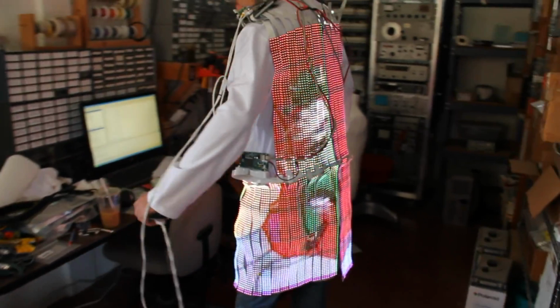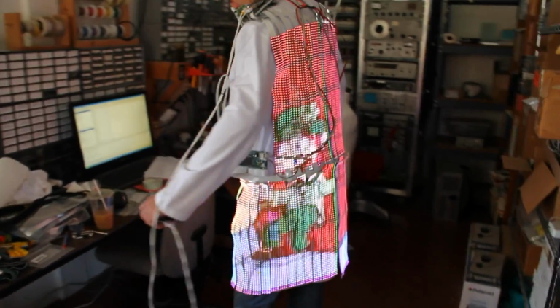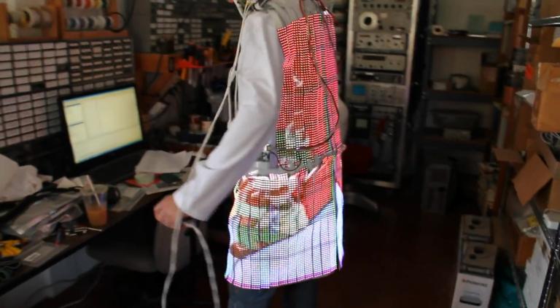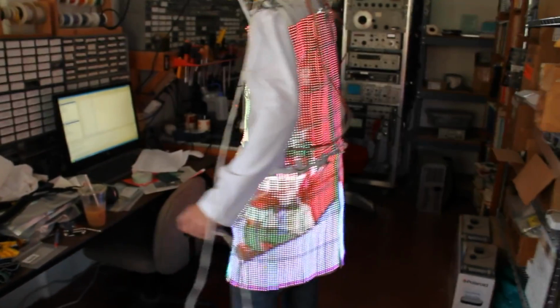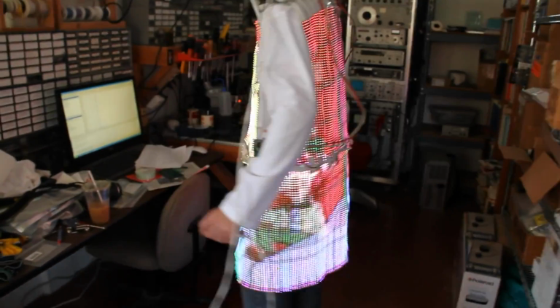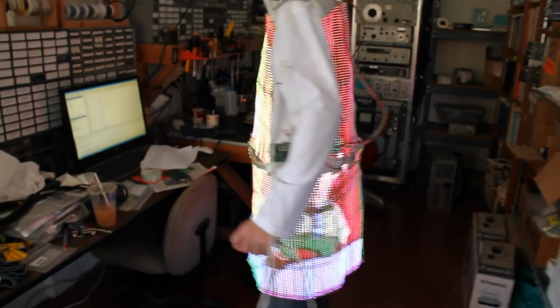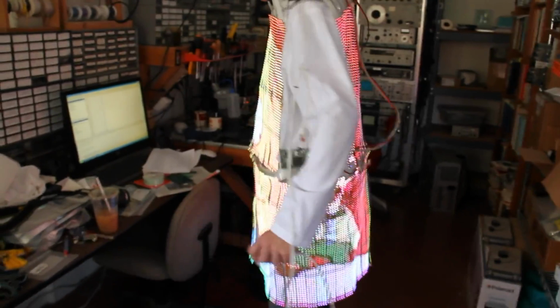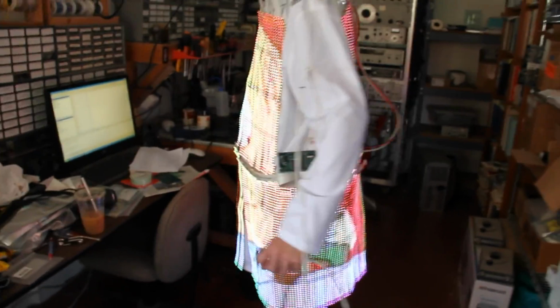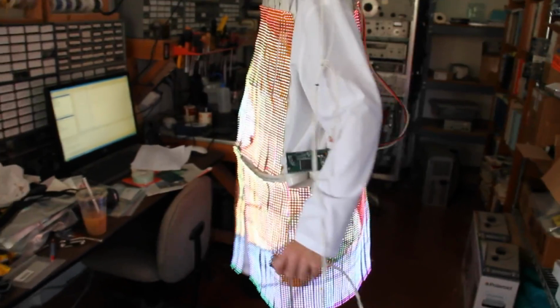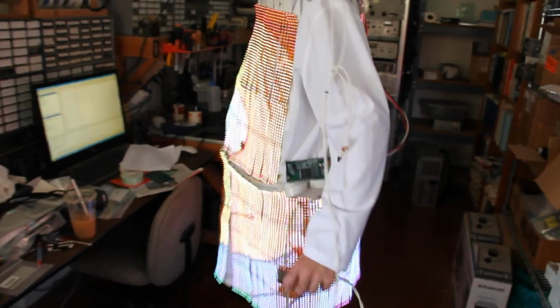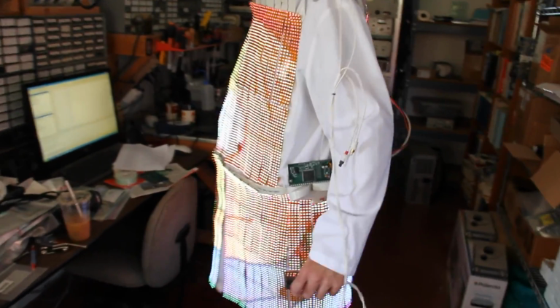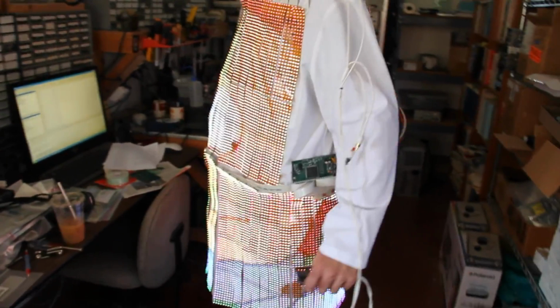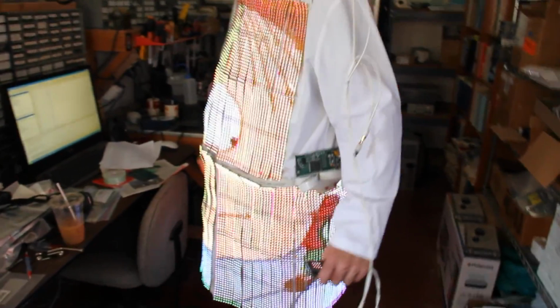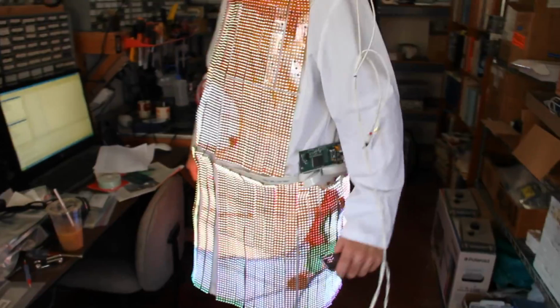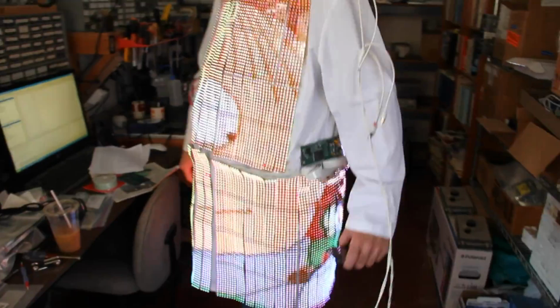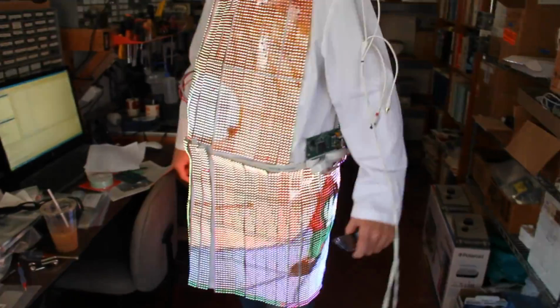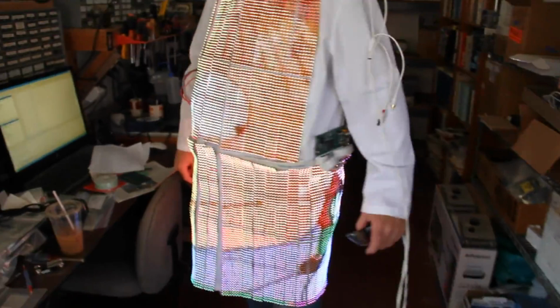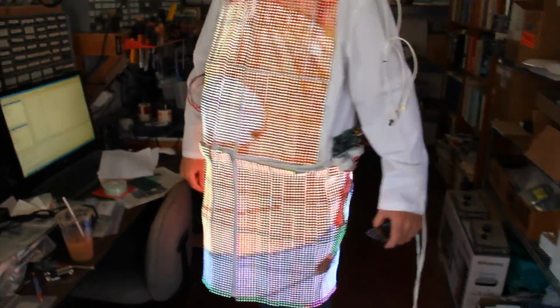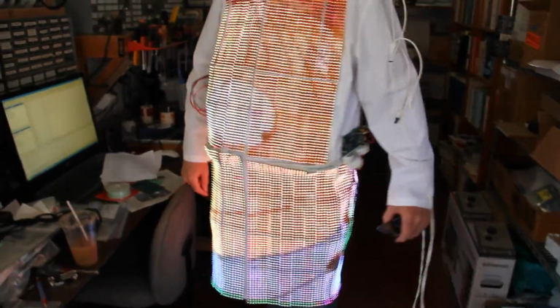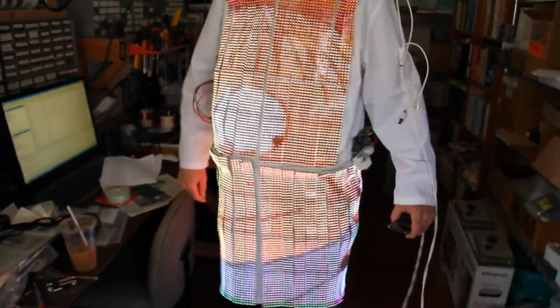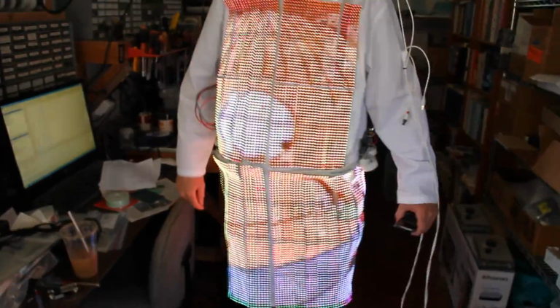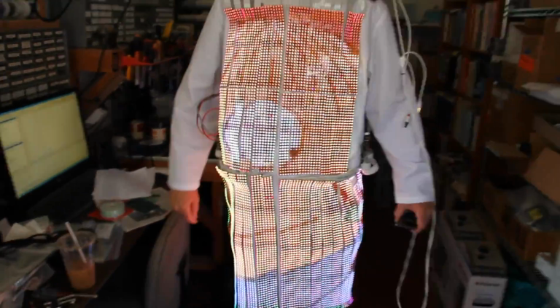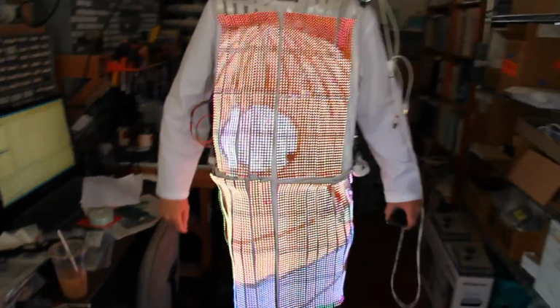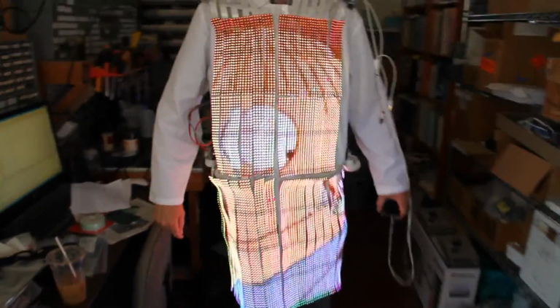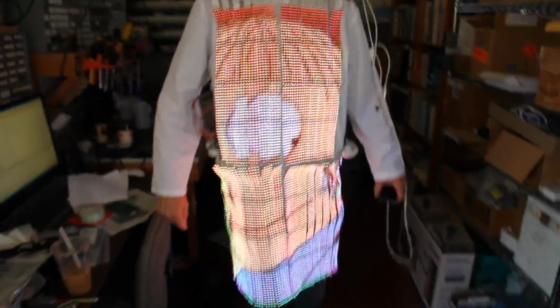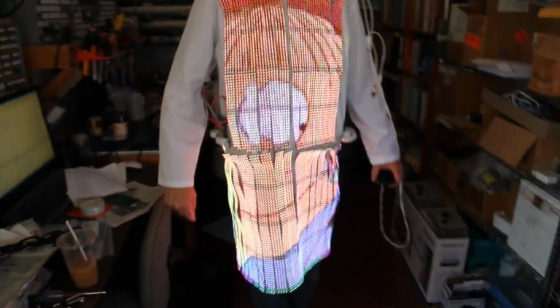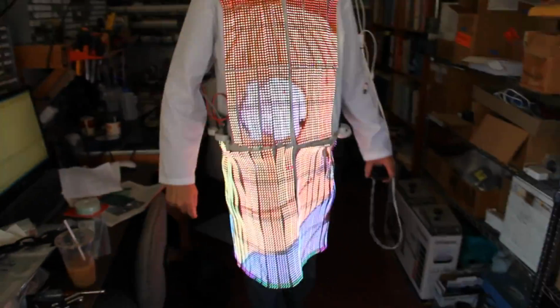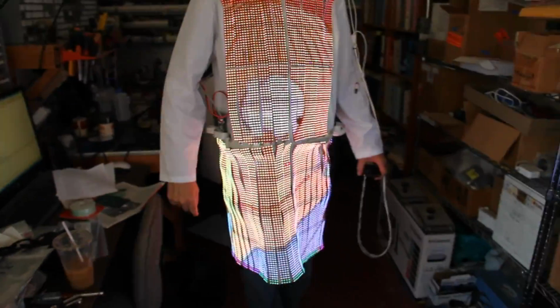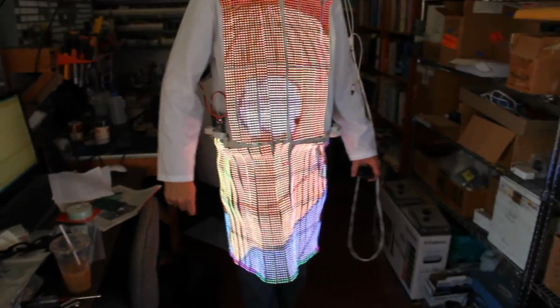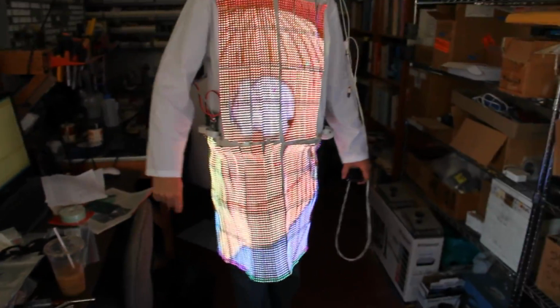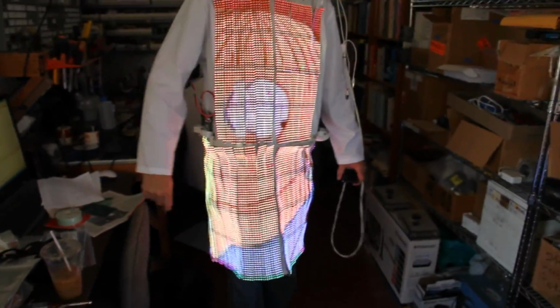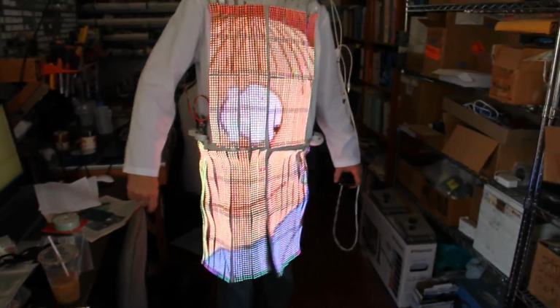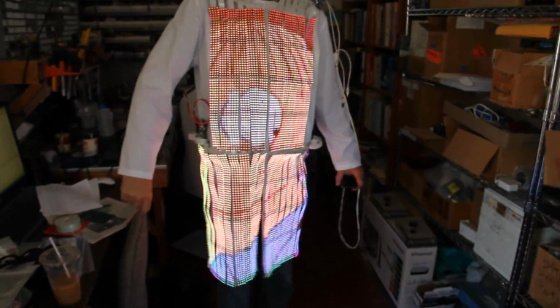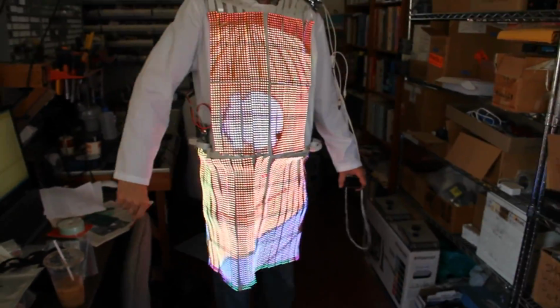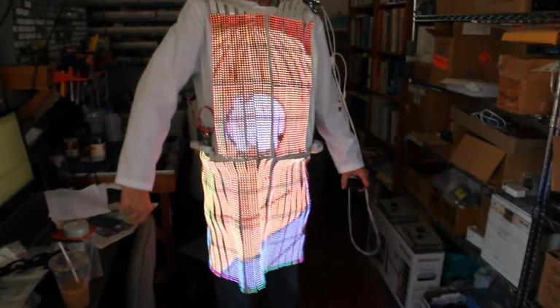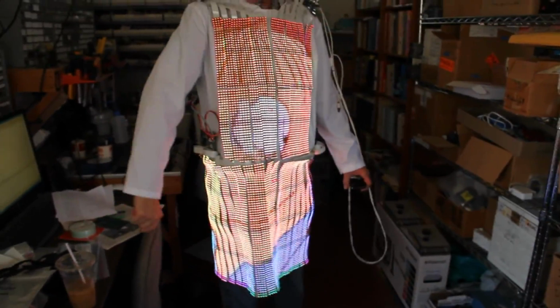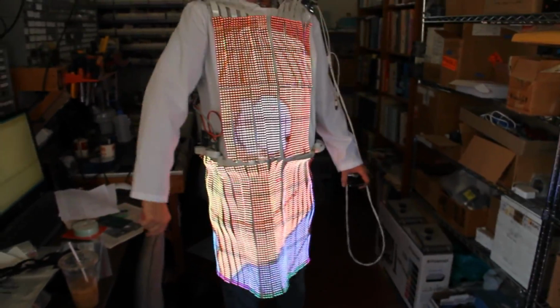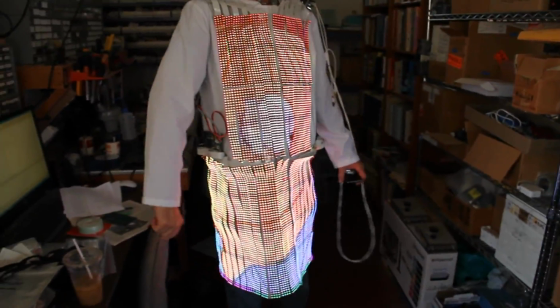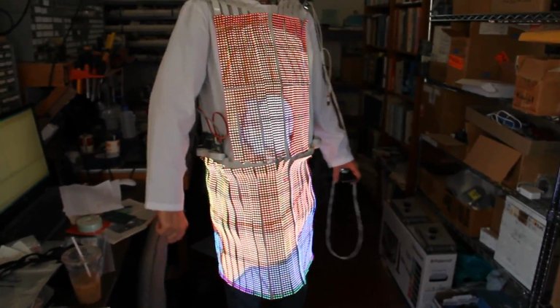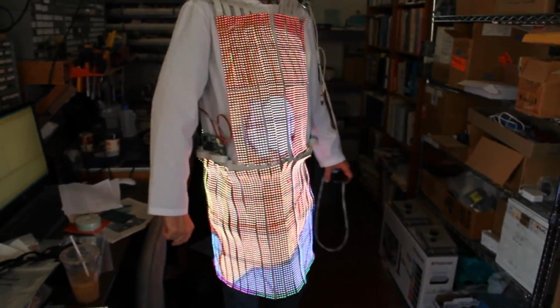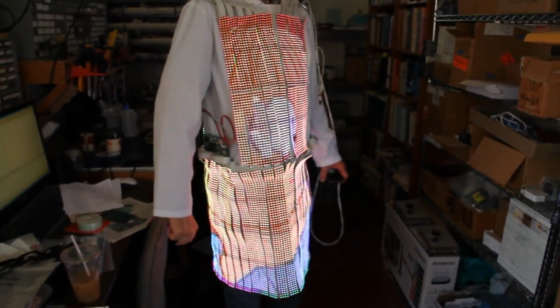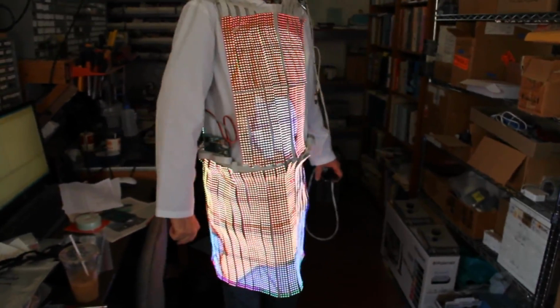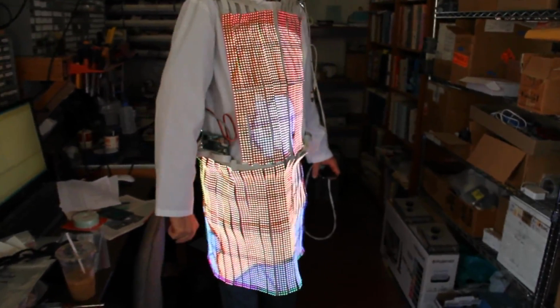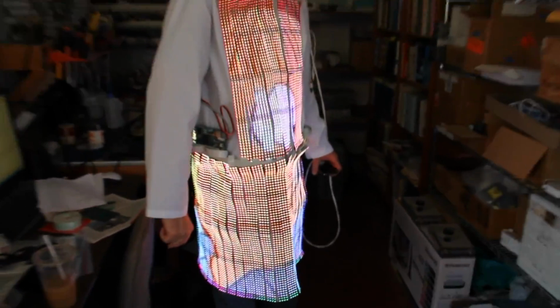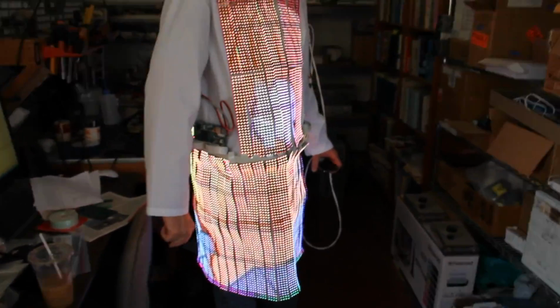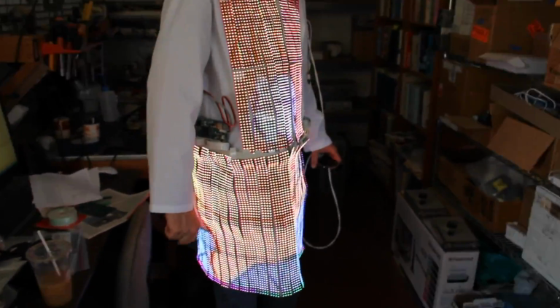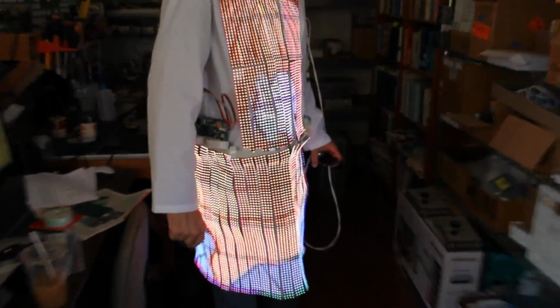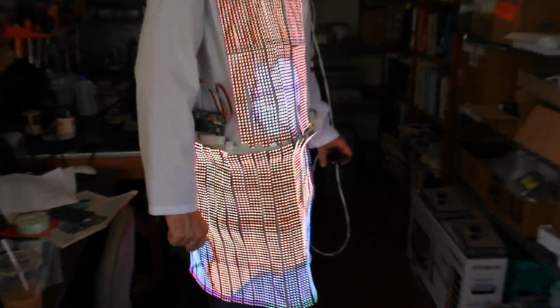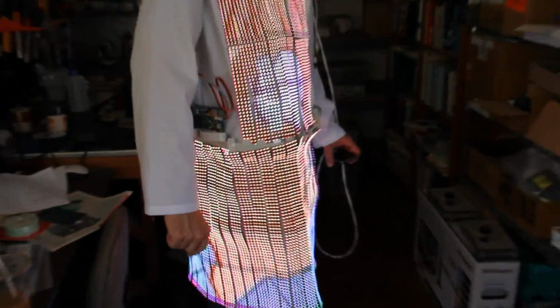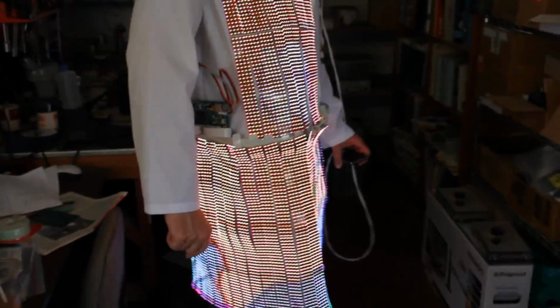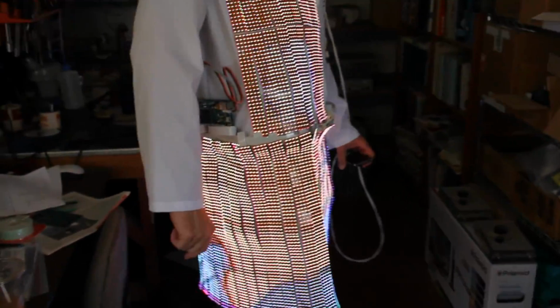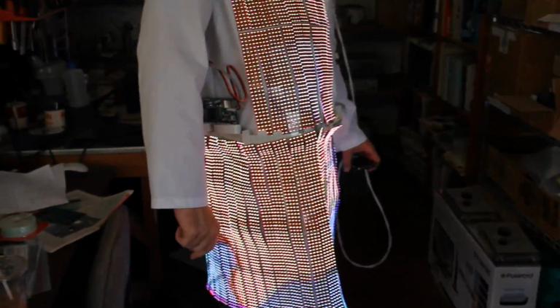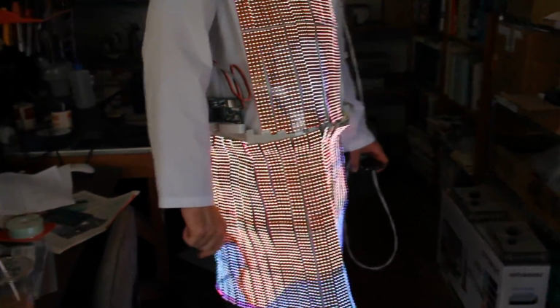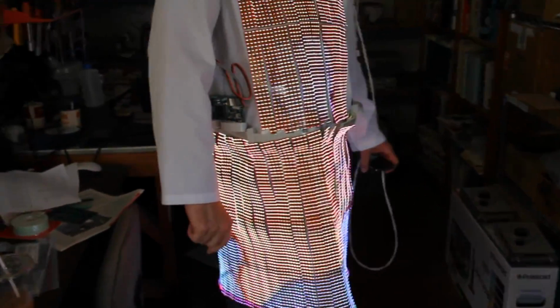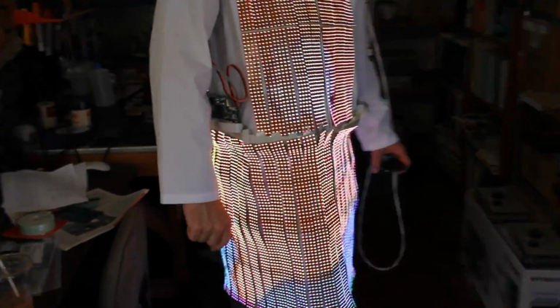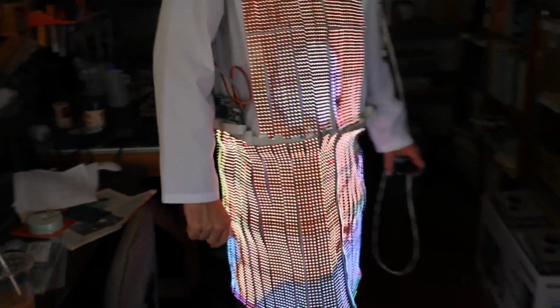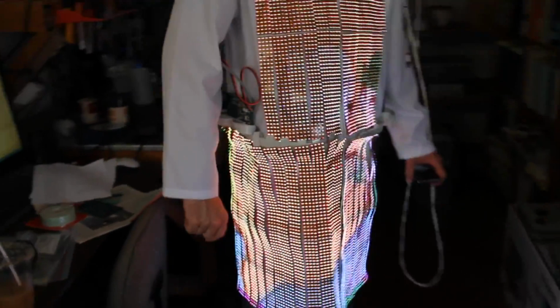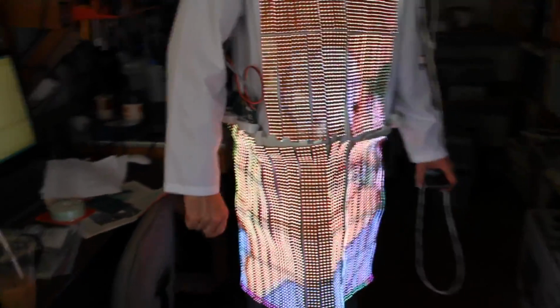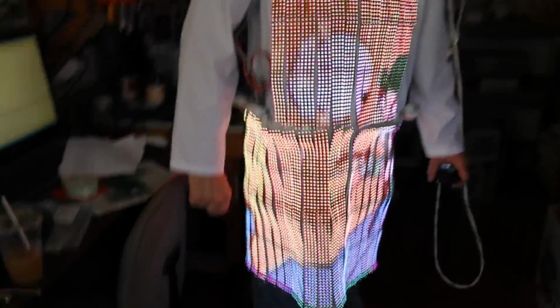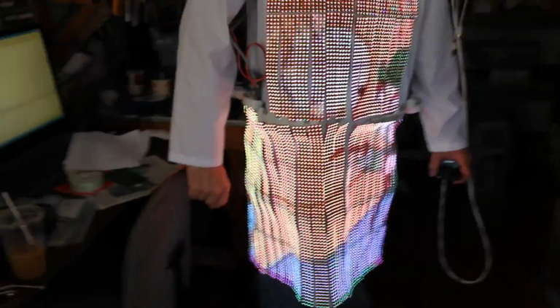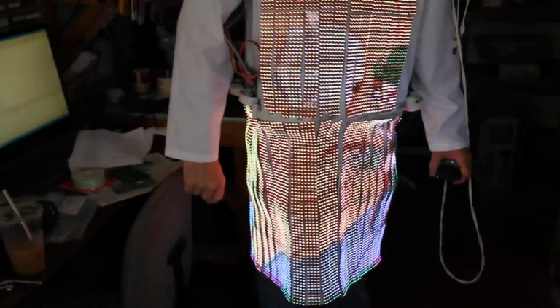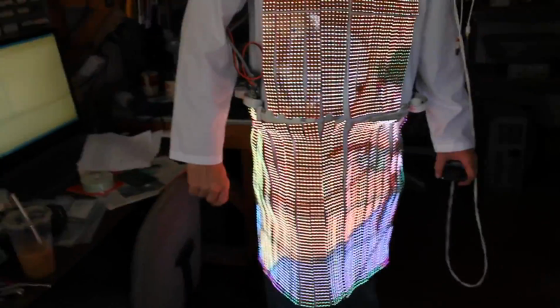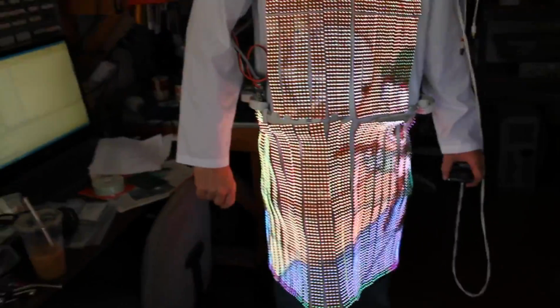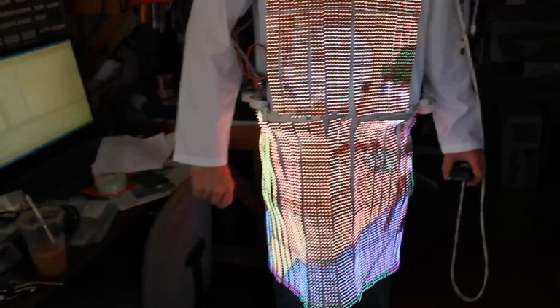Still to do the sleeves. The sleeves will have displays on them eventually, and the wires will get tucked in.